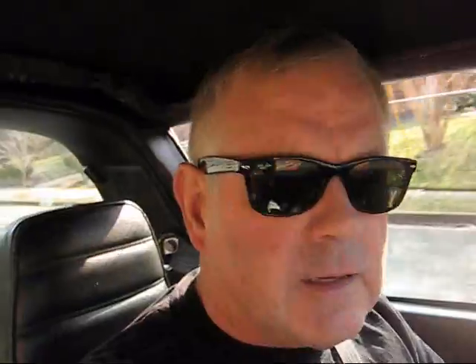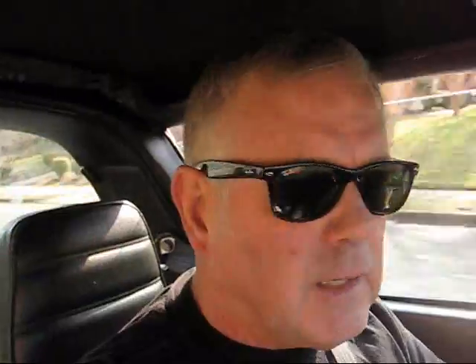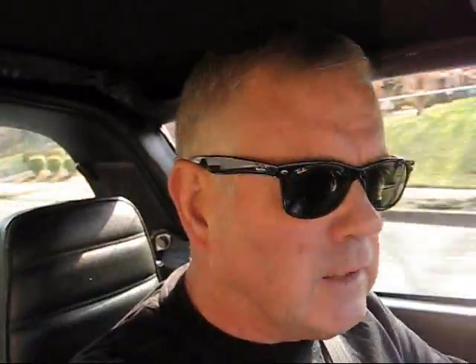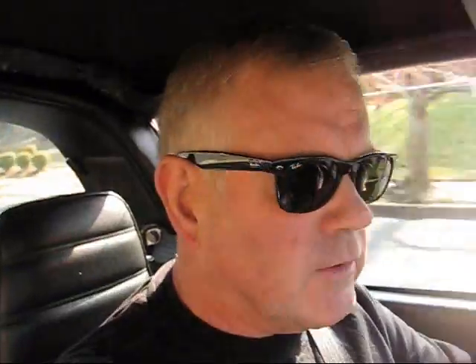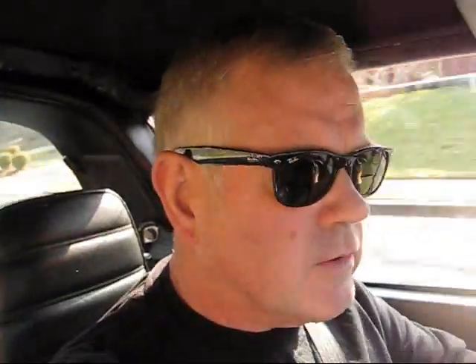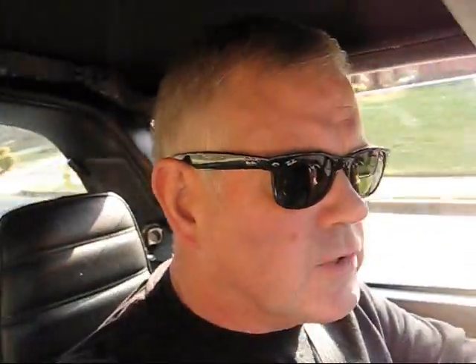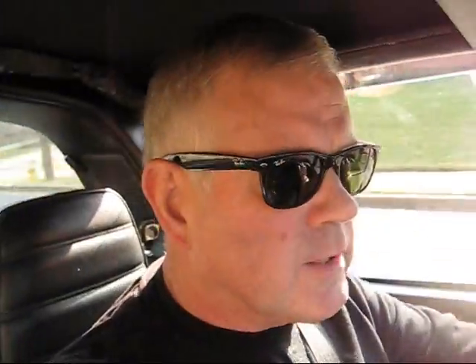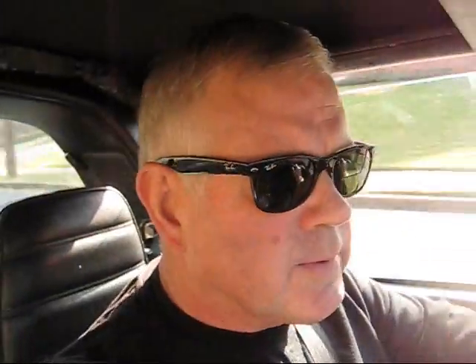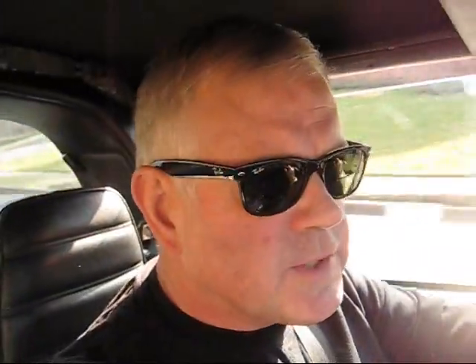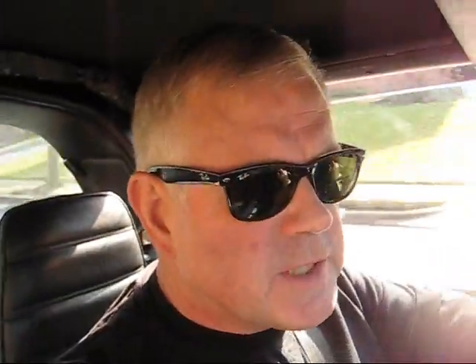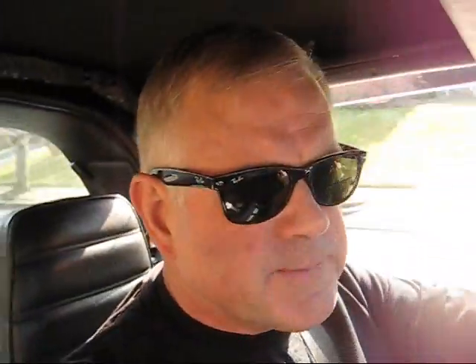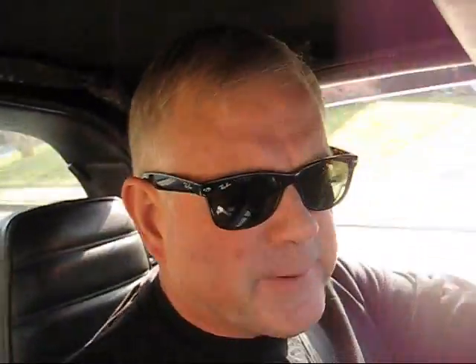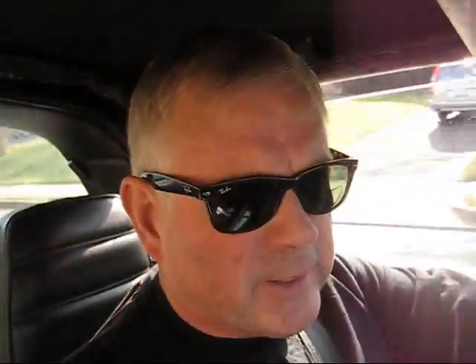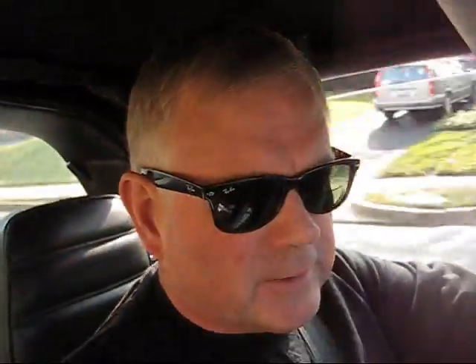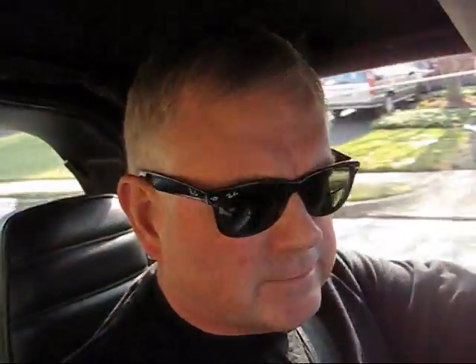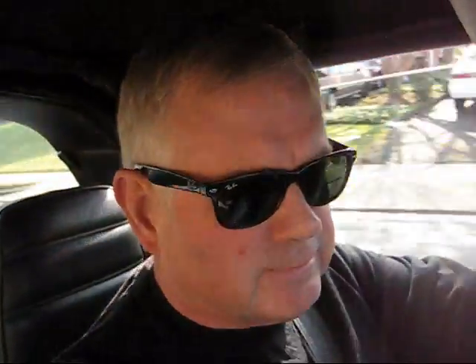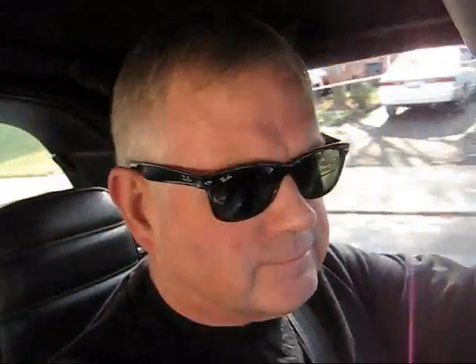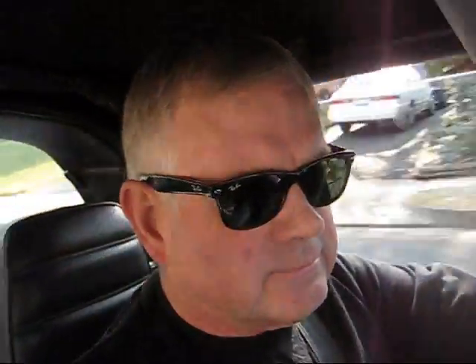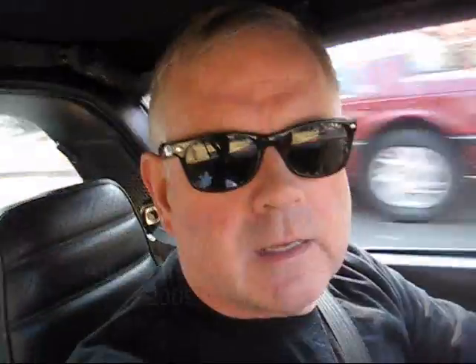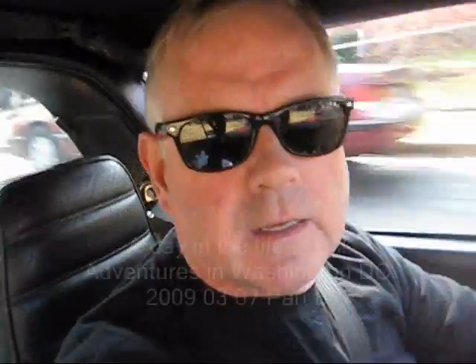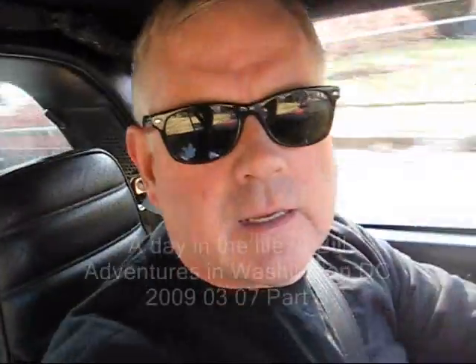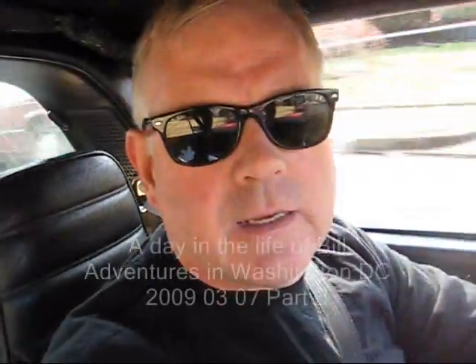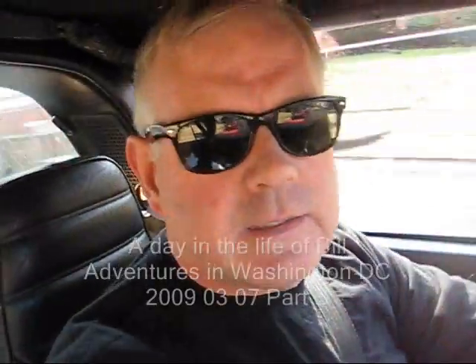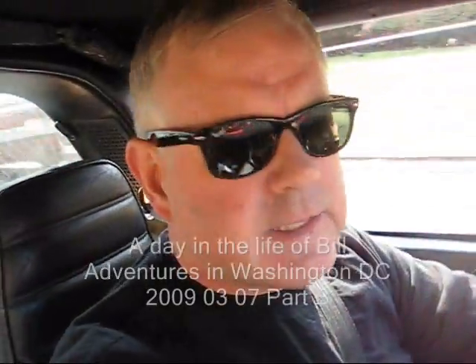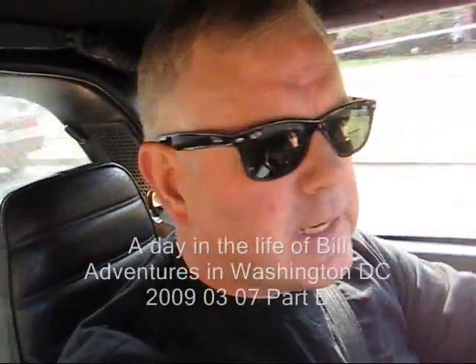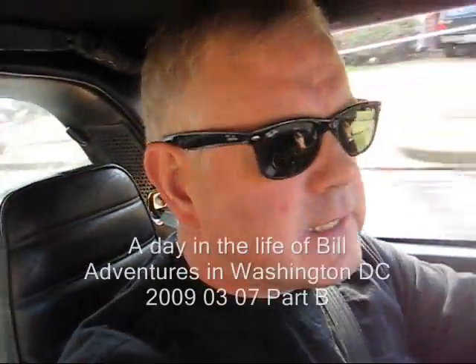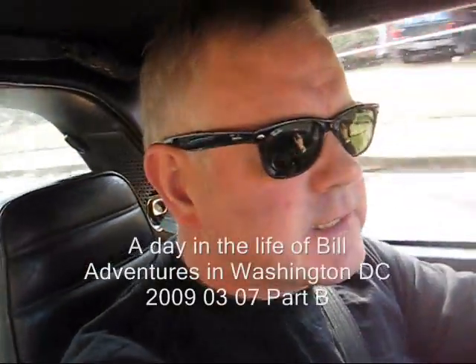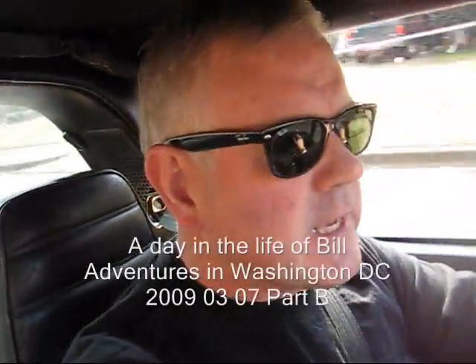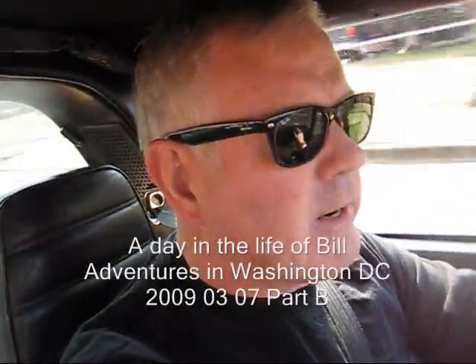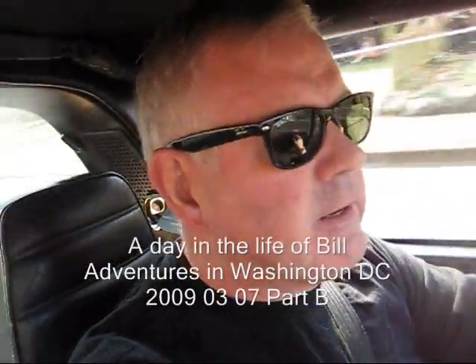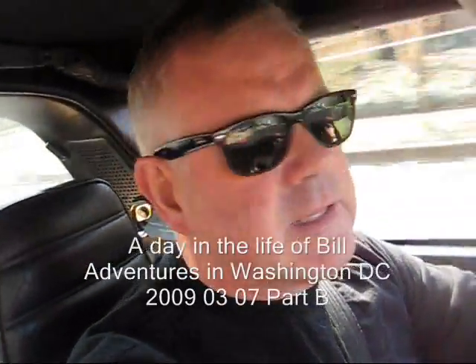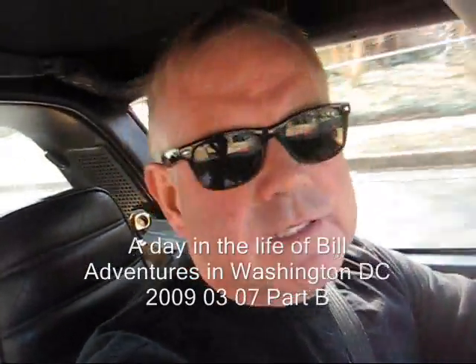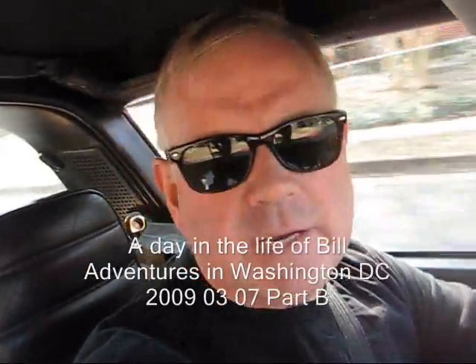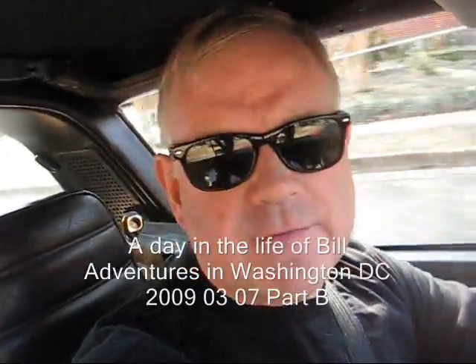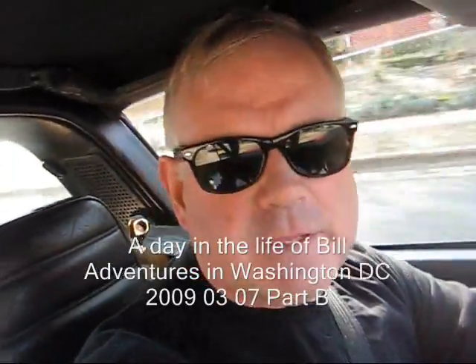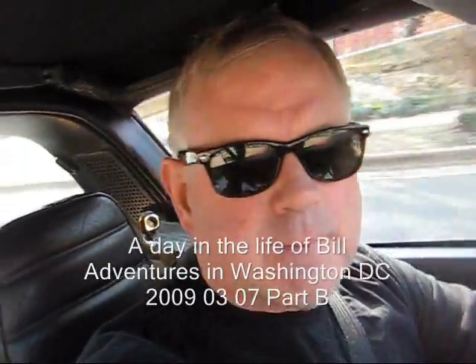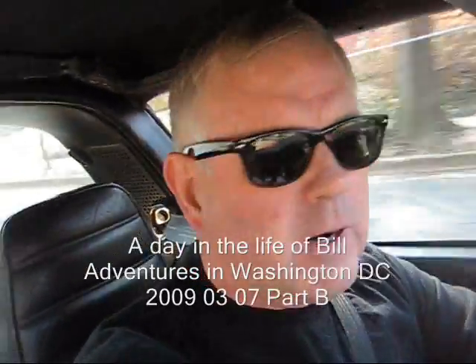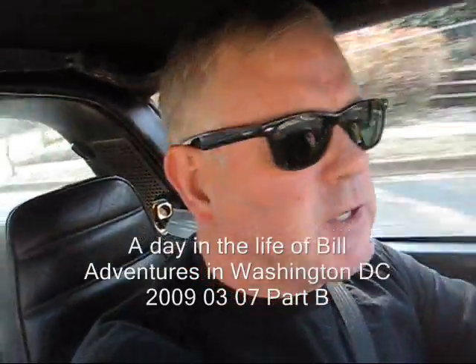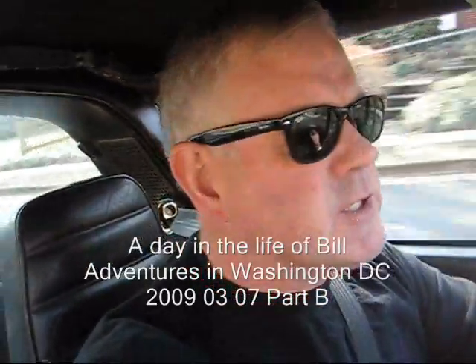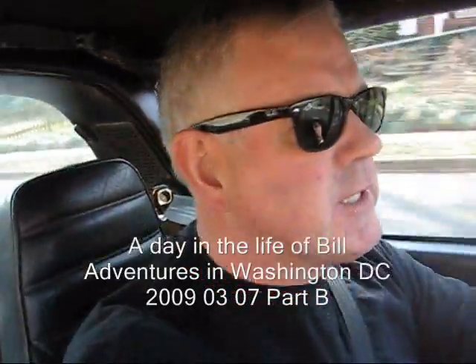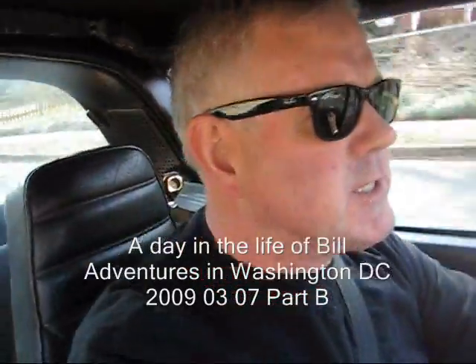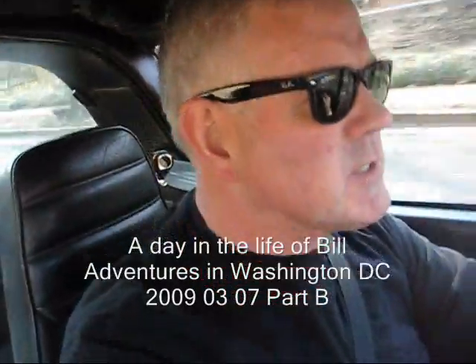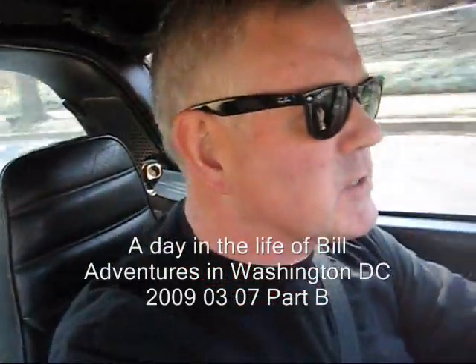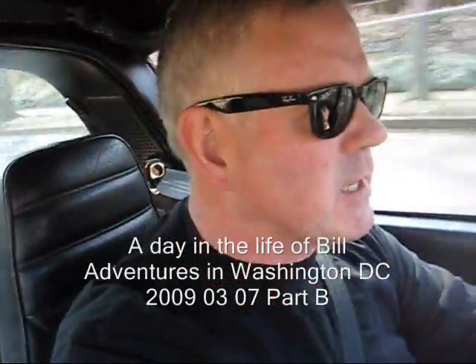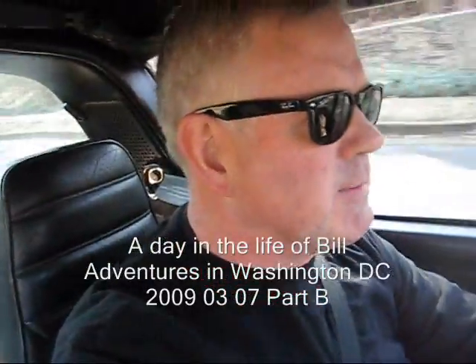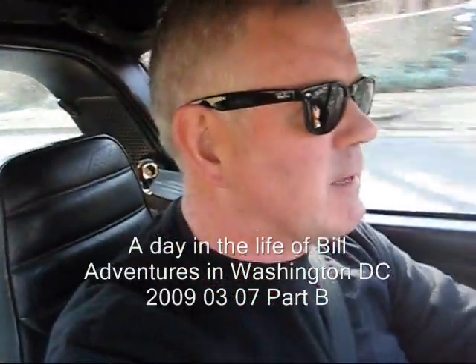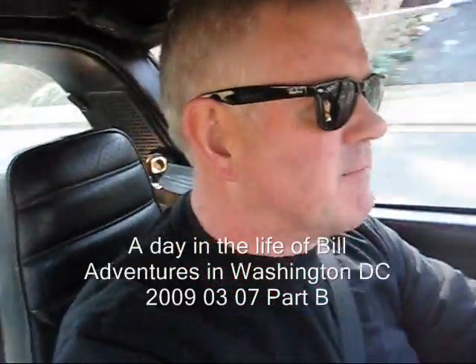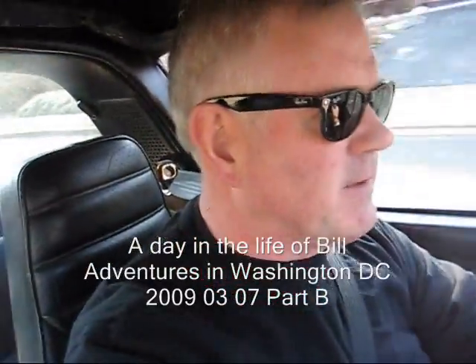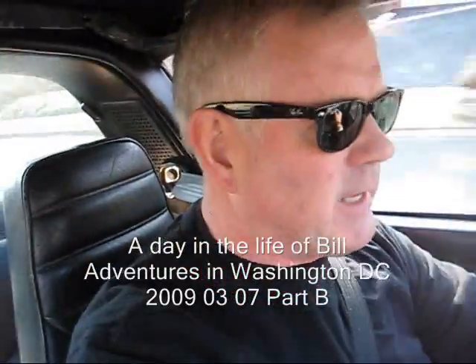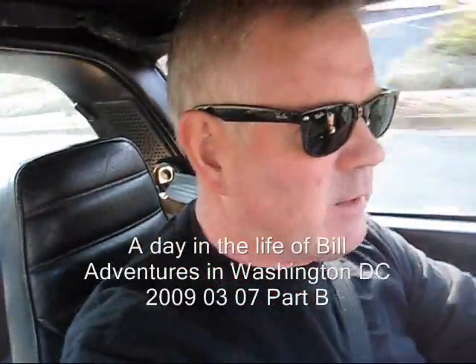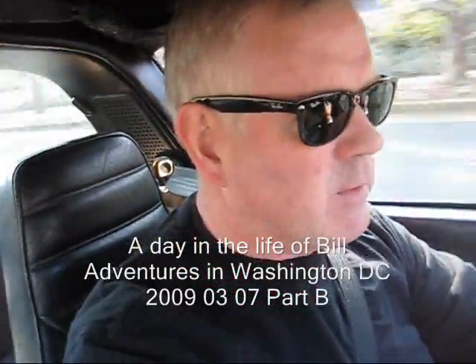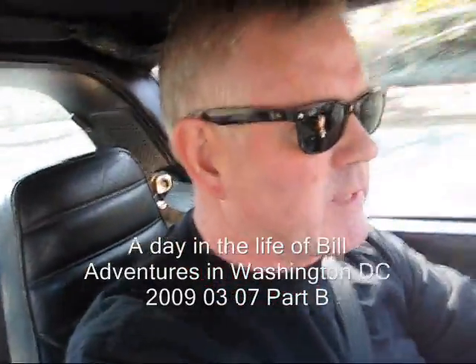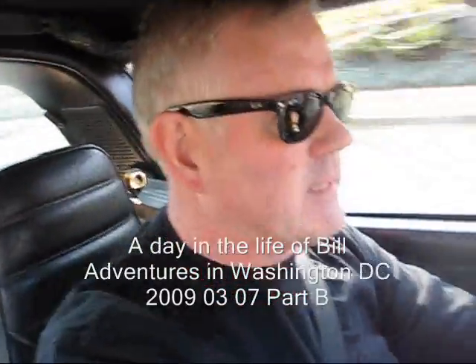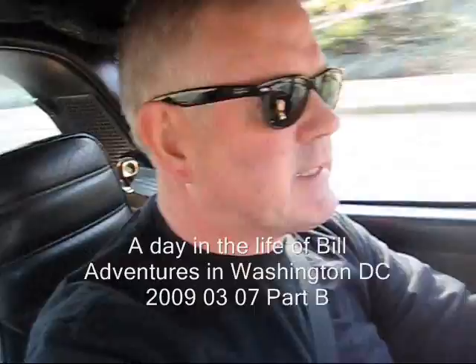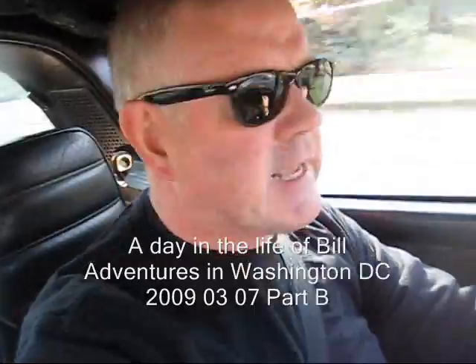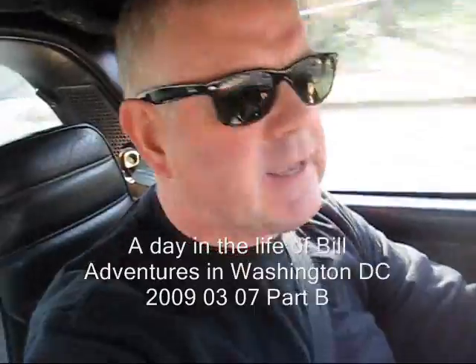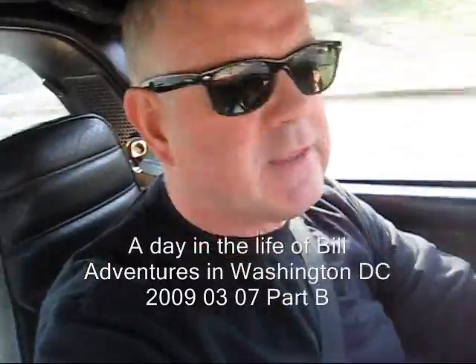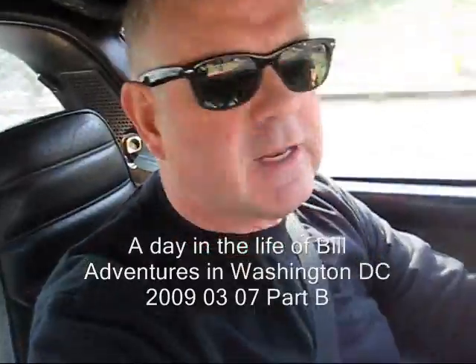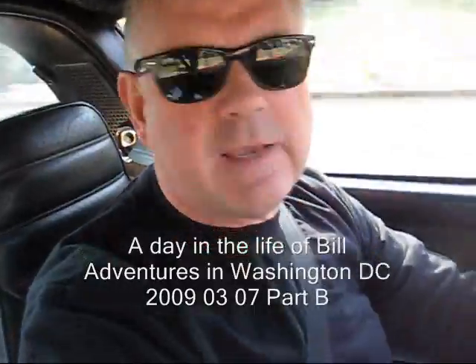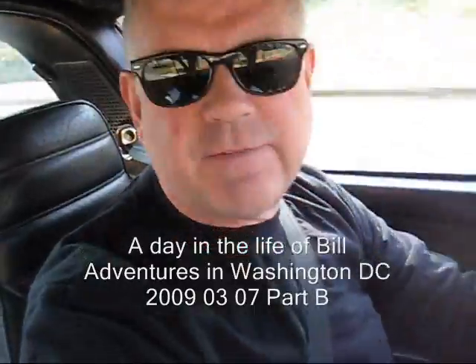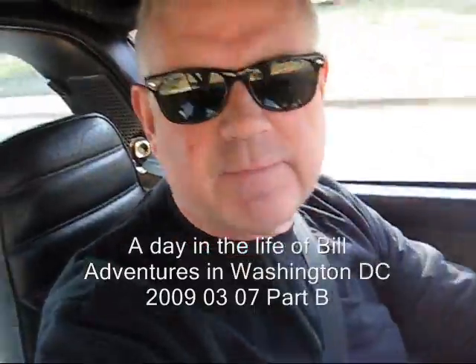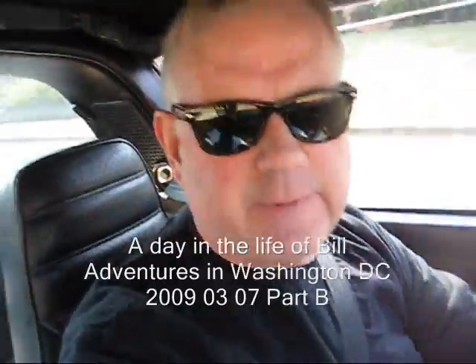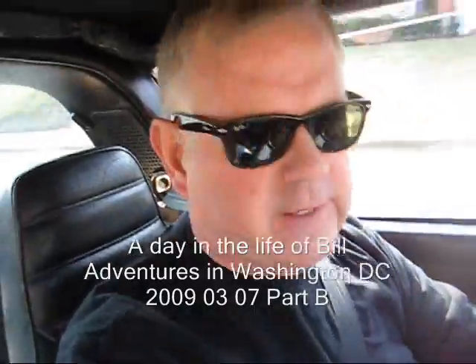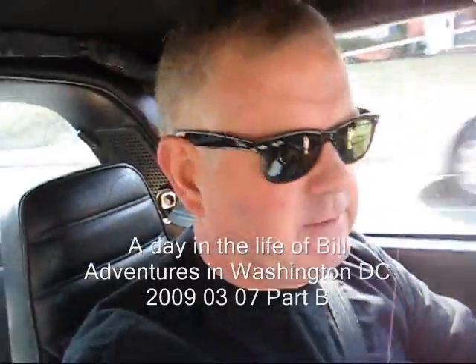Hello YouTubers, it's Bill. Today is Saturday the 7th of March and this is going to be a video on the day of the life of Bill — one day in the life of Bill.